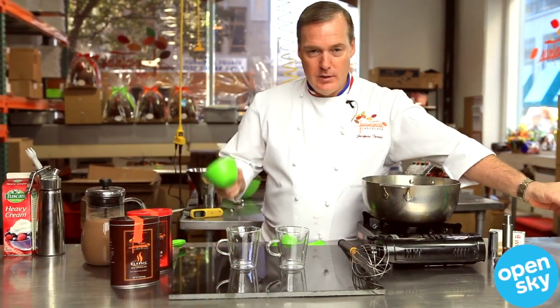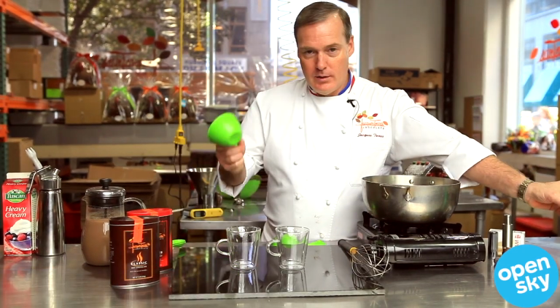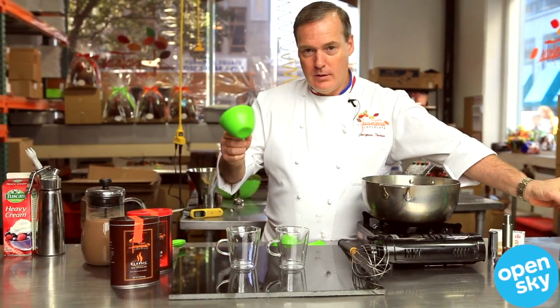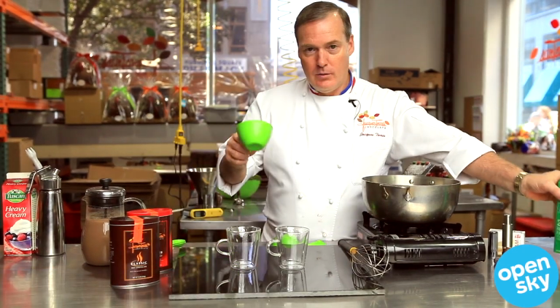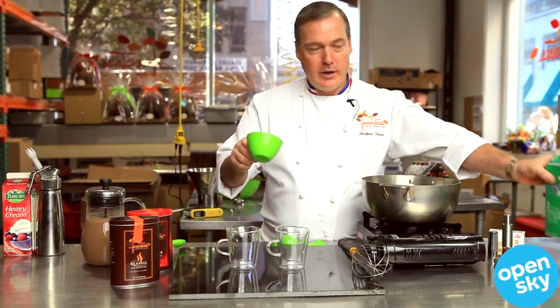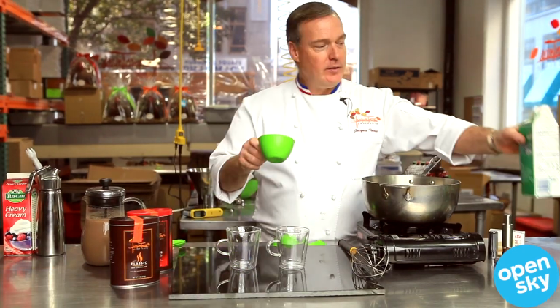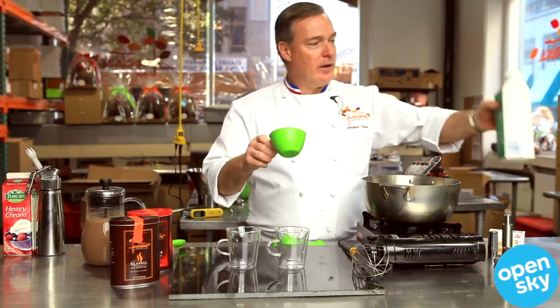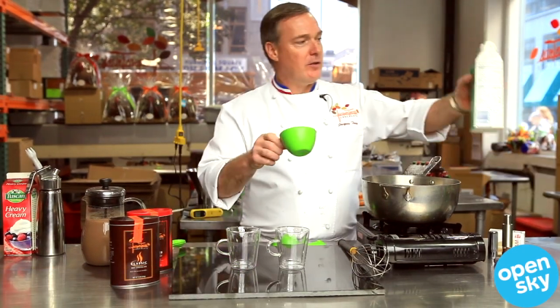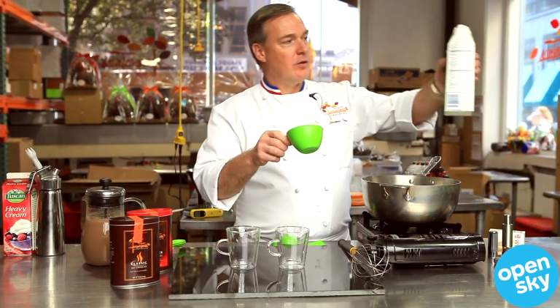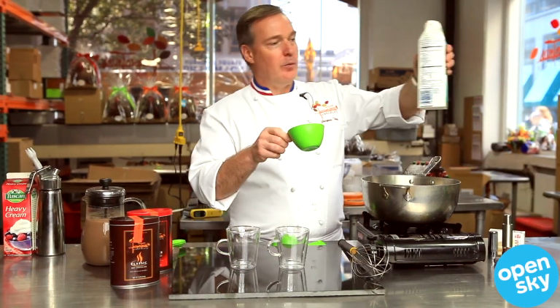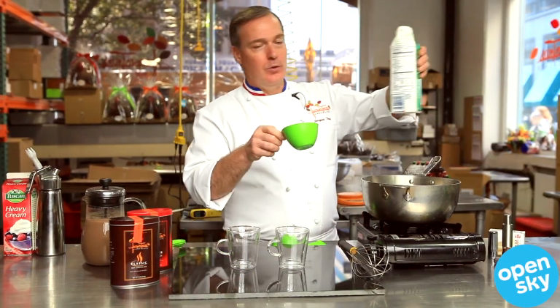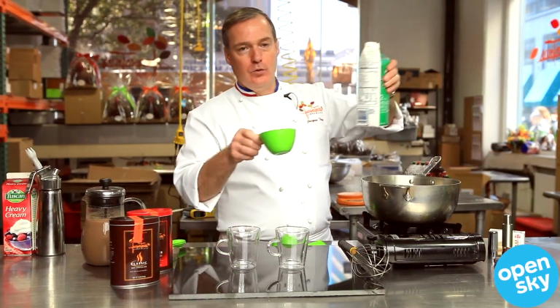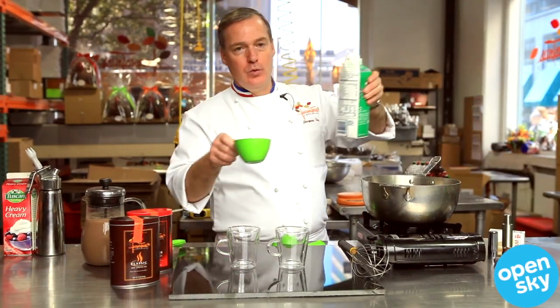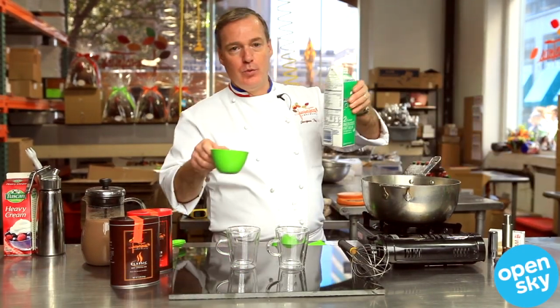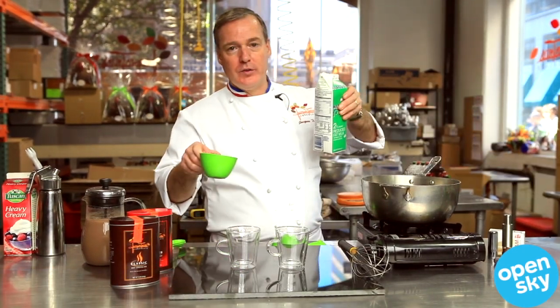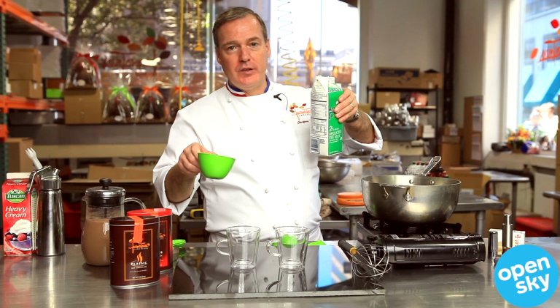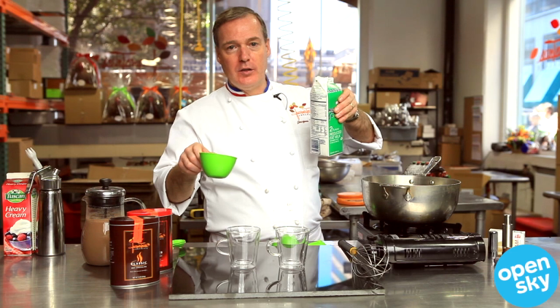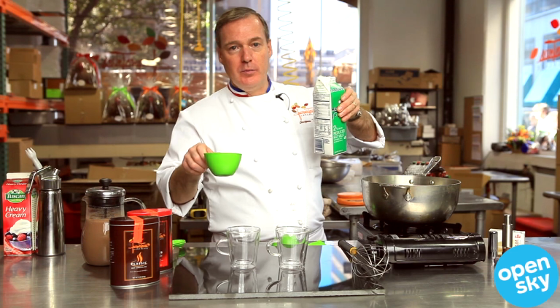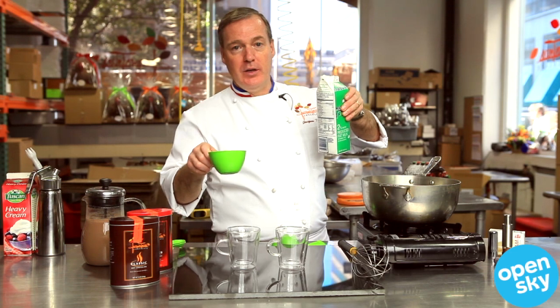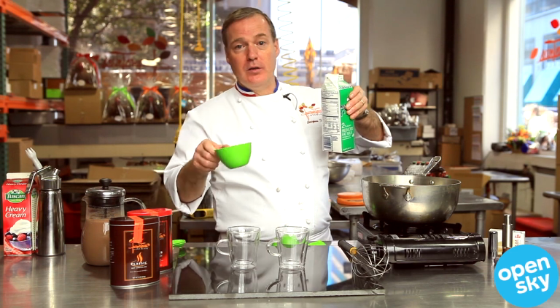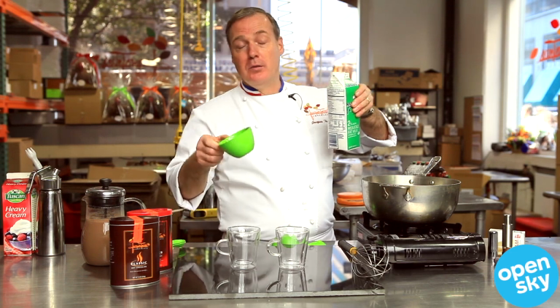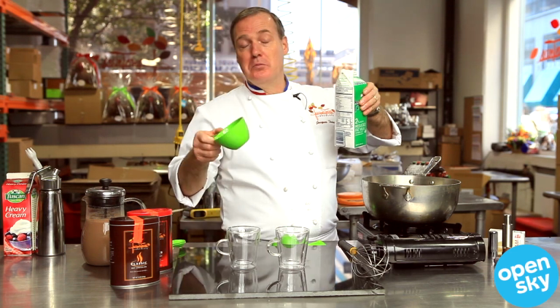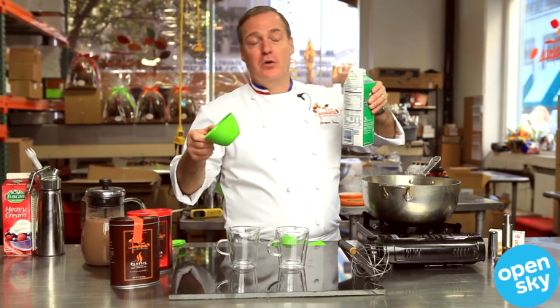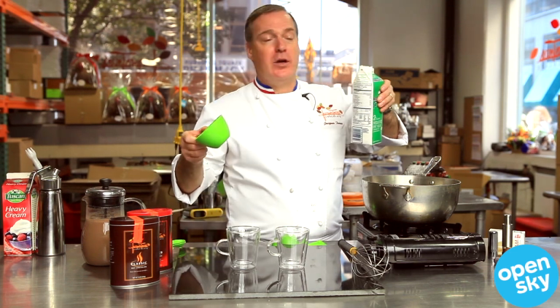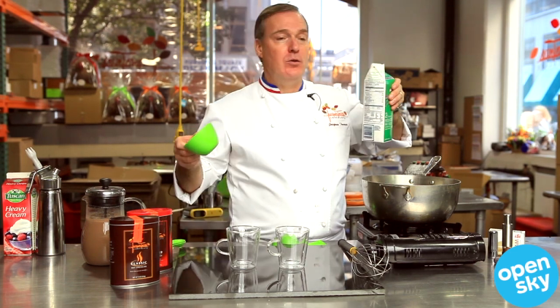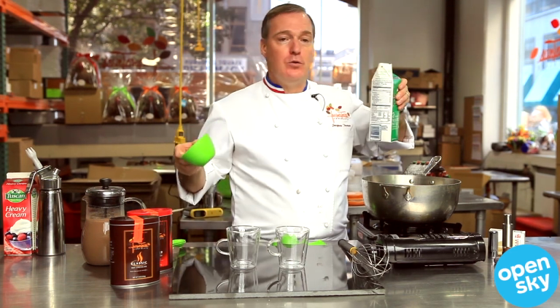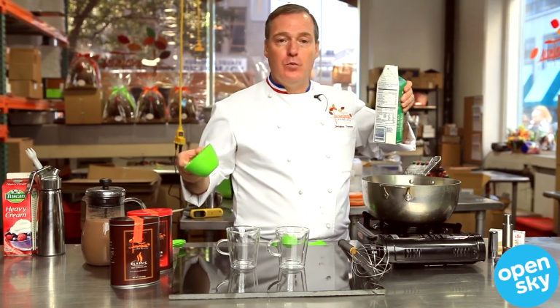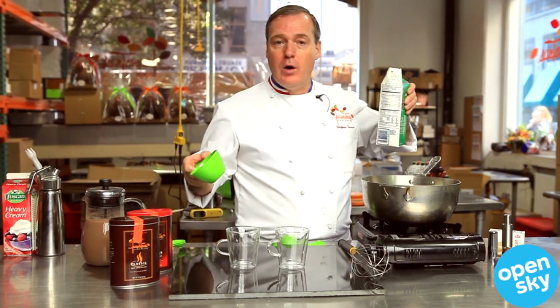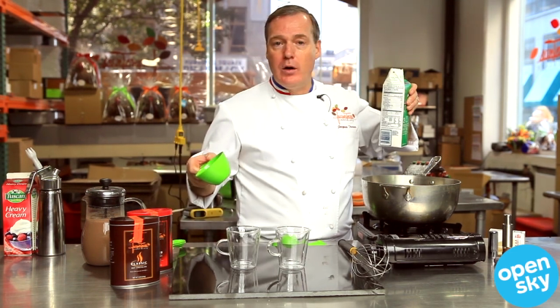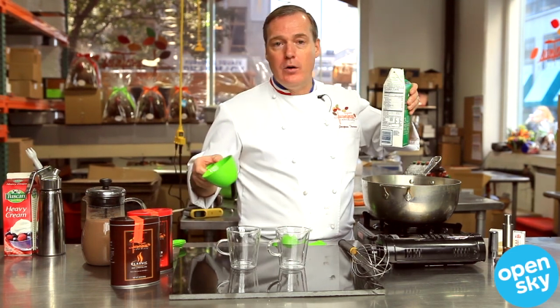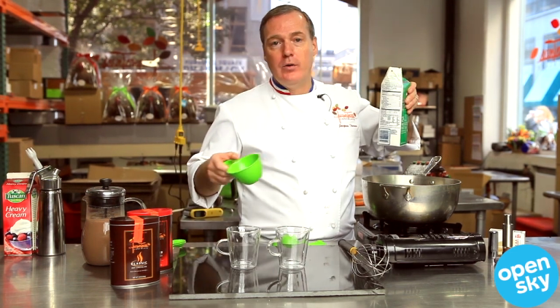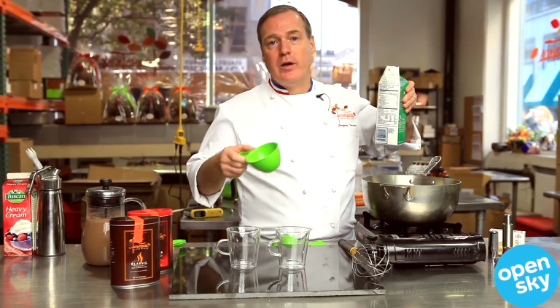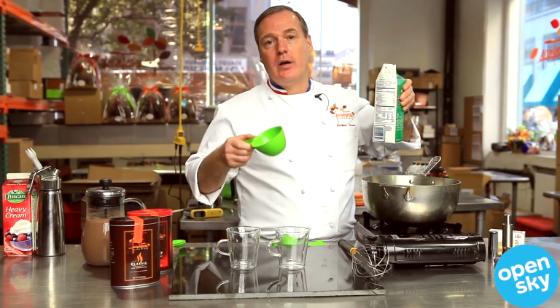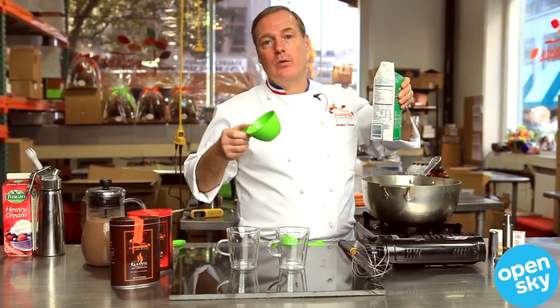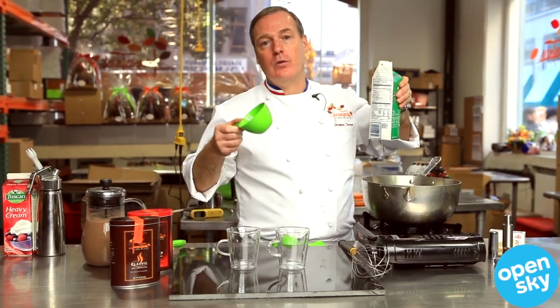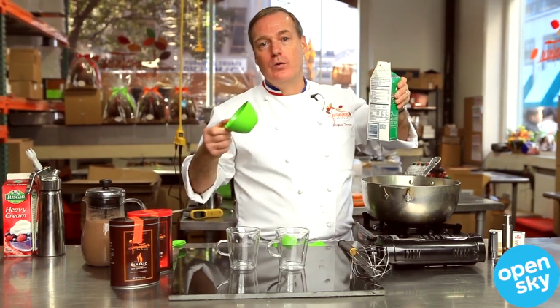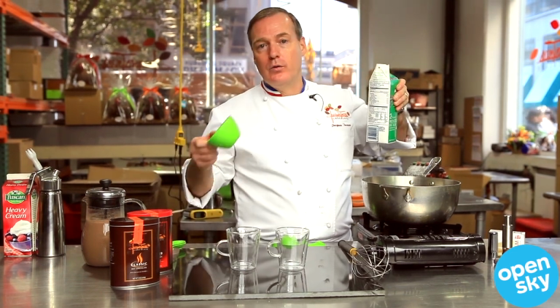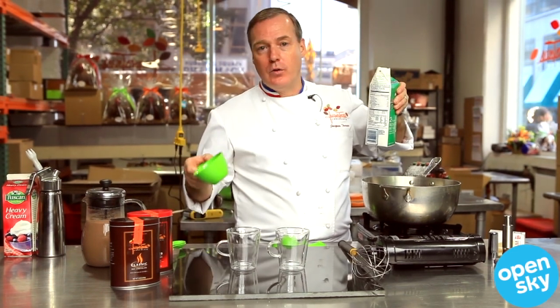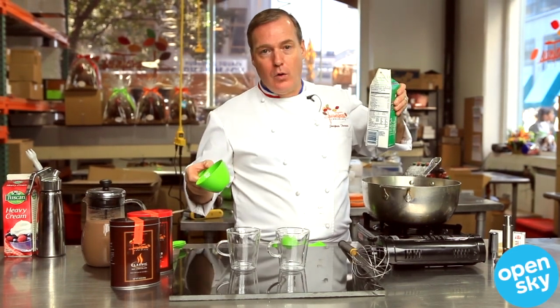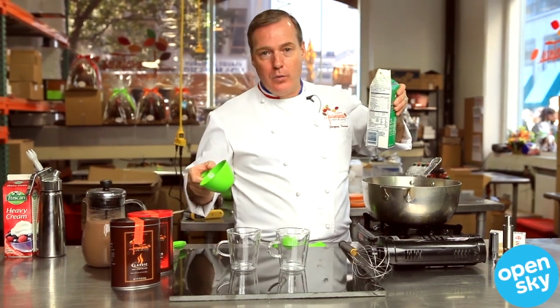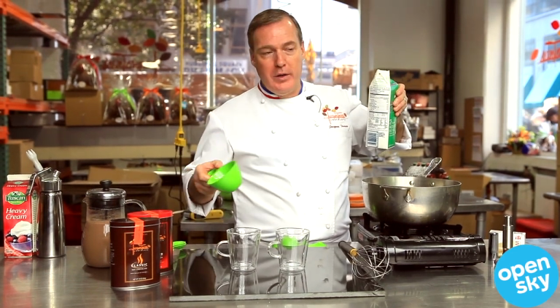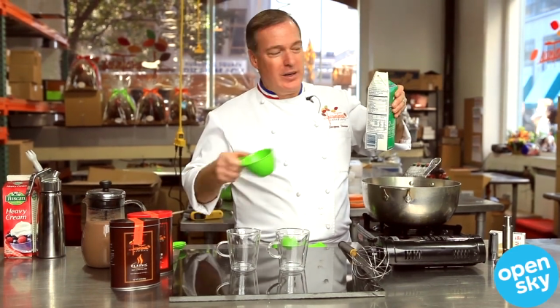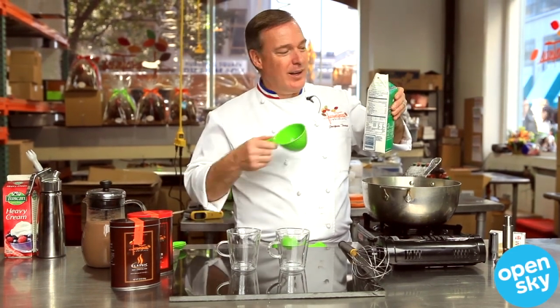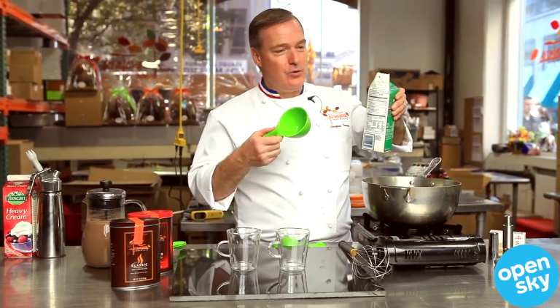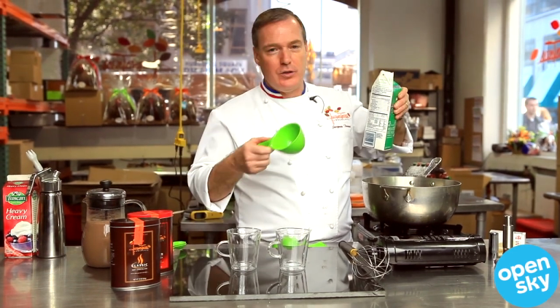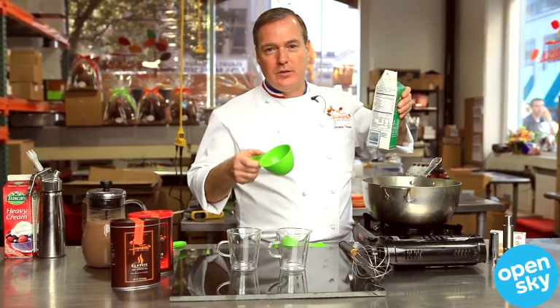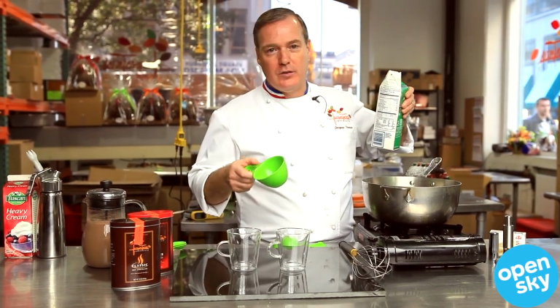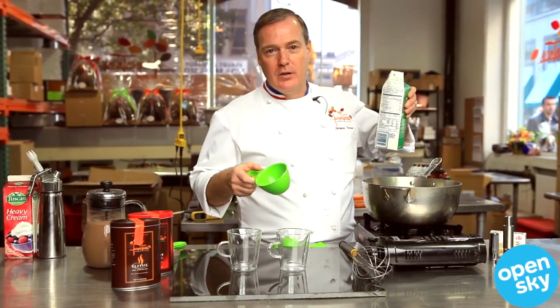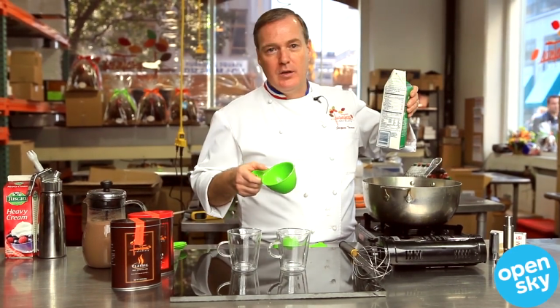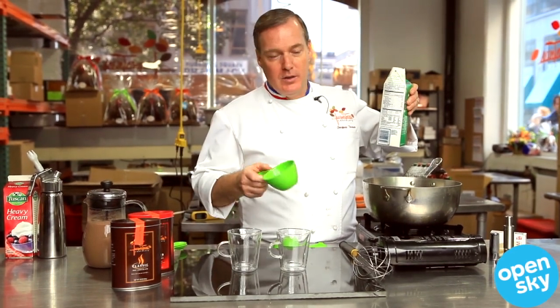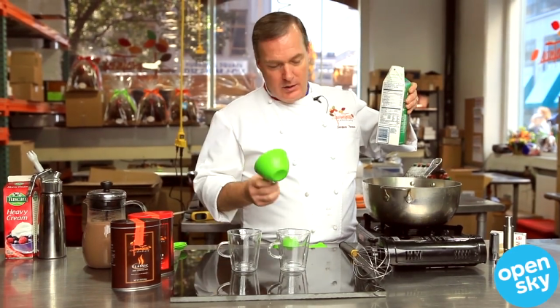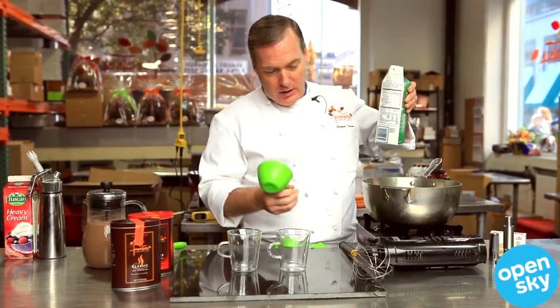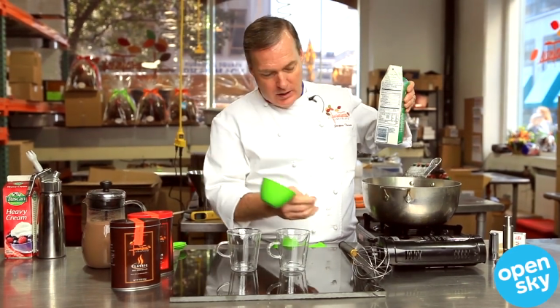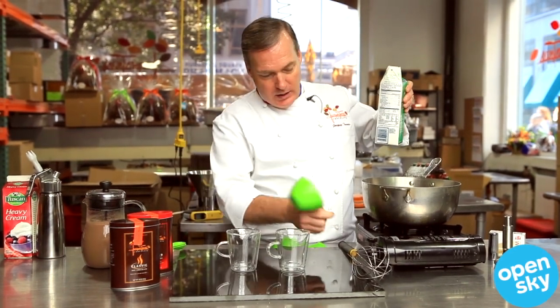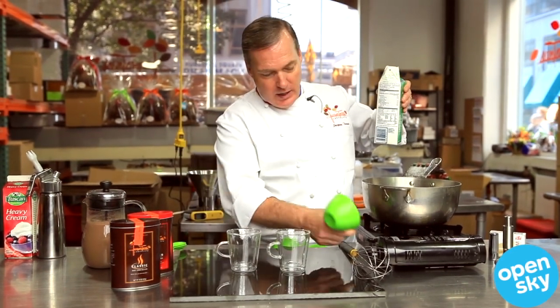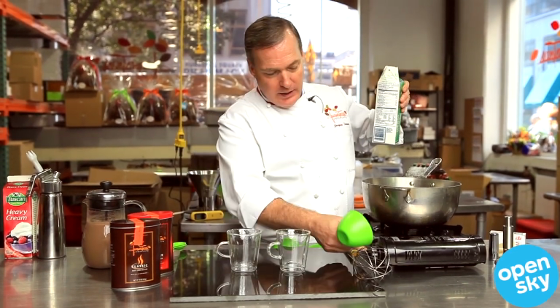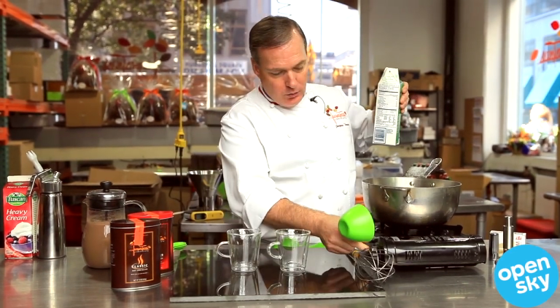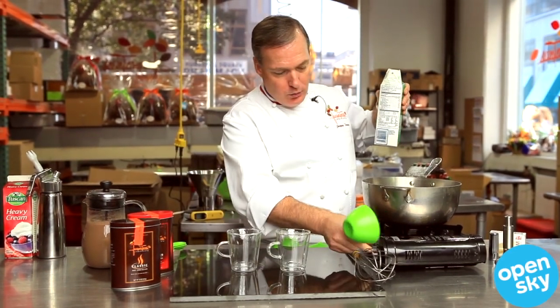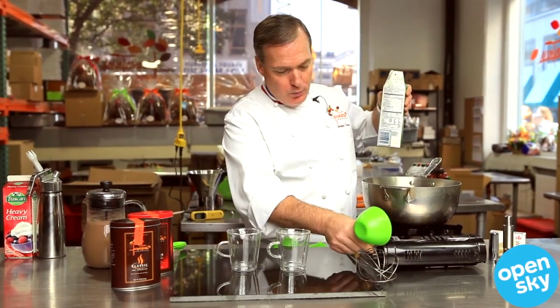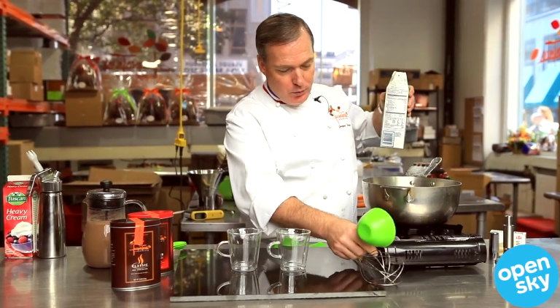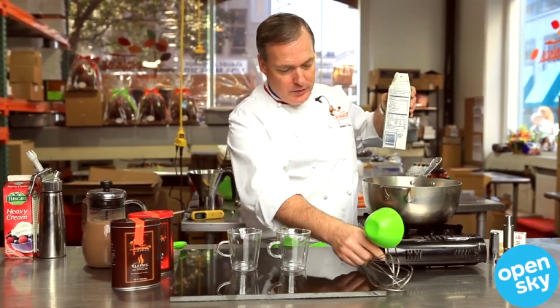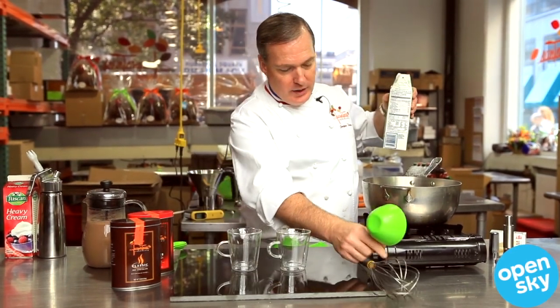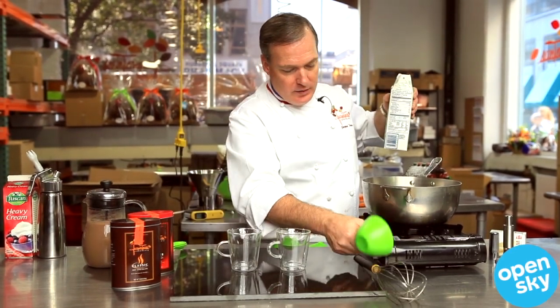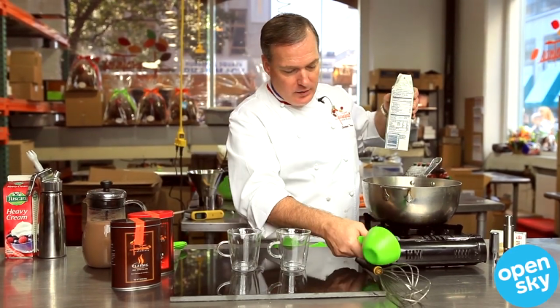You can take some 2% milk, you can use water, you can use whole milk. I just like the 2%.